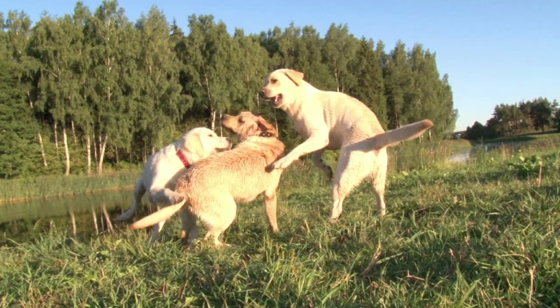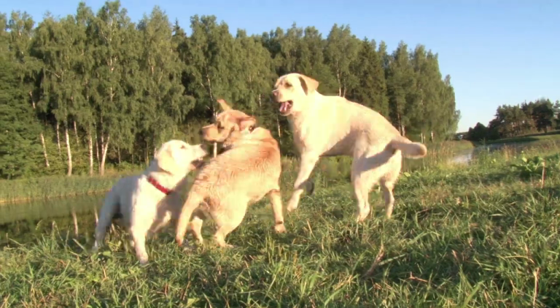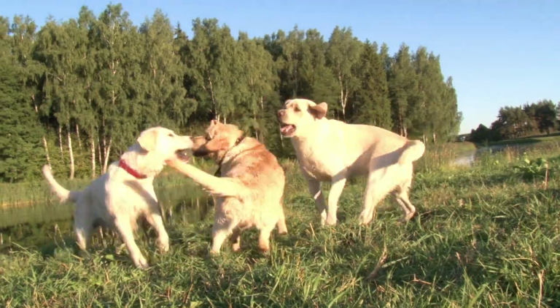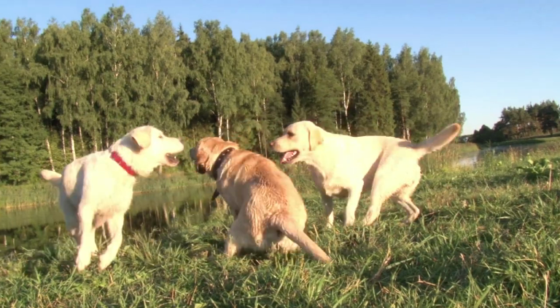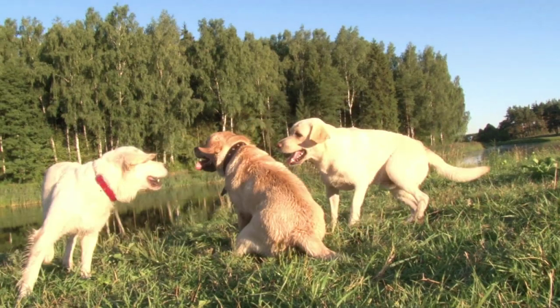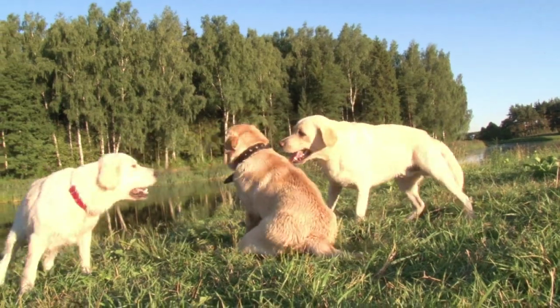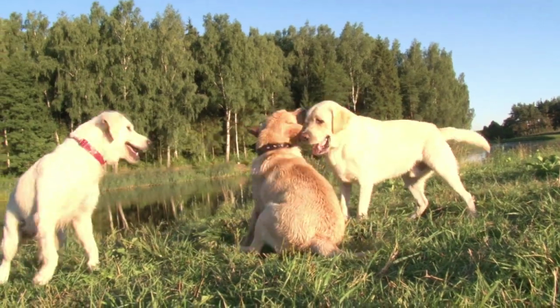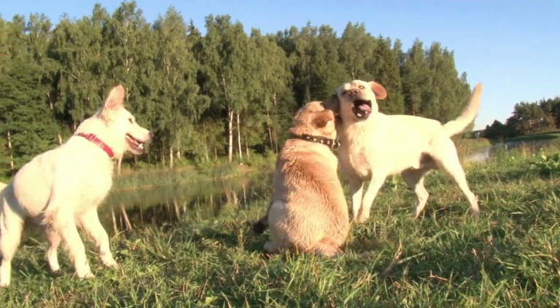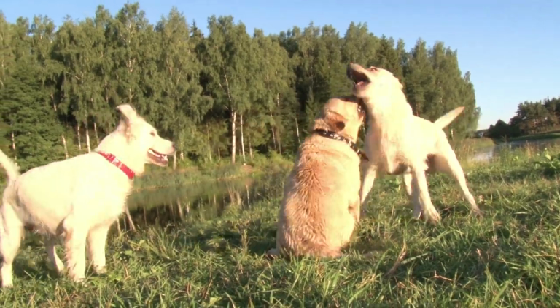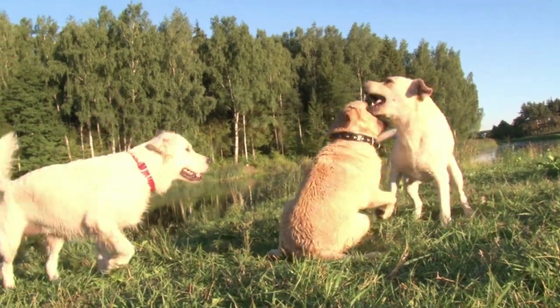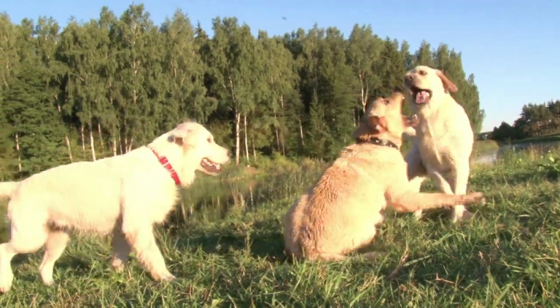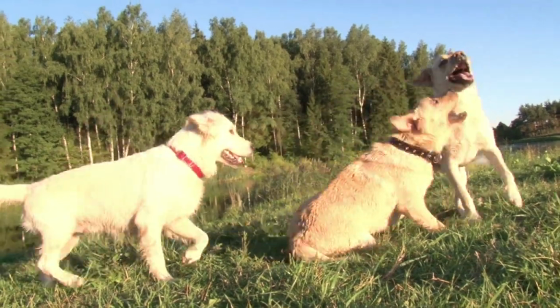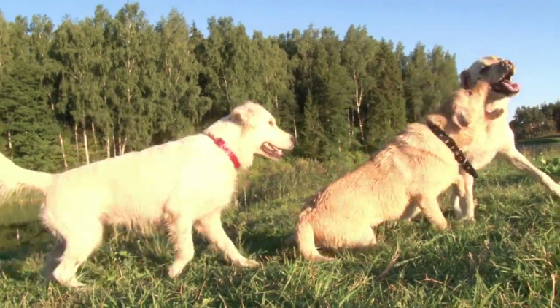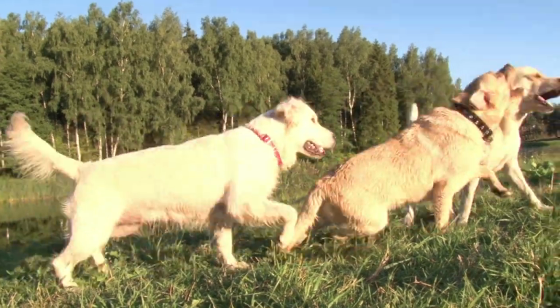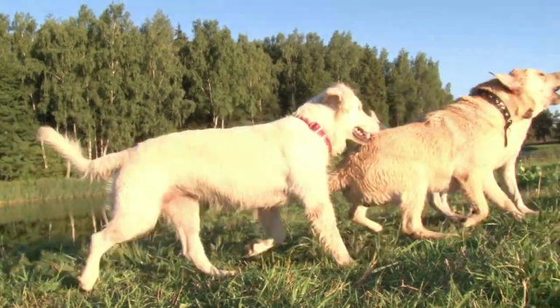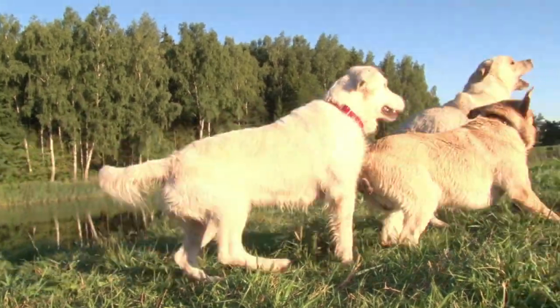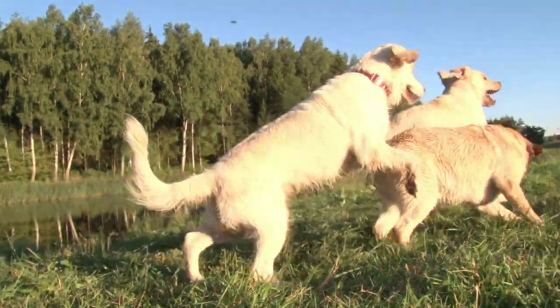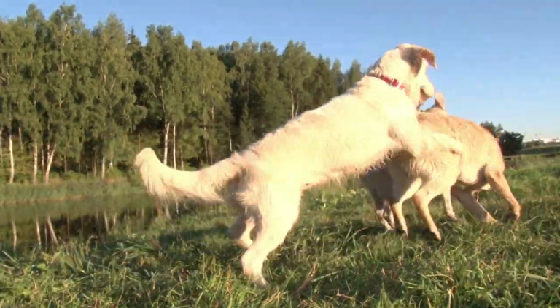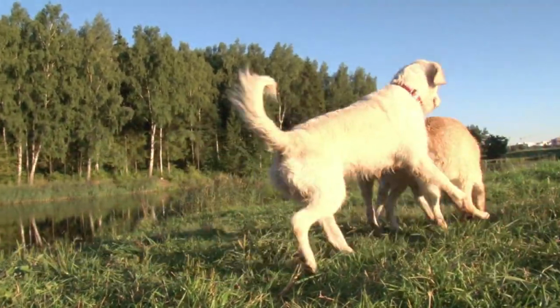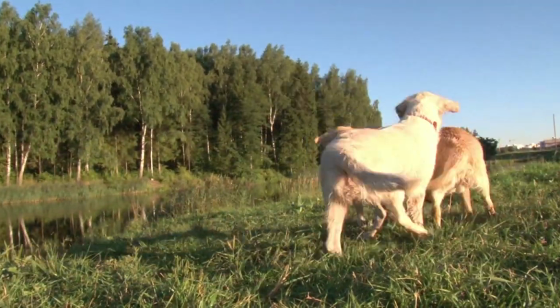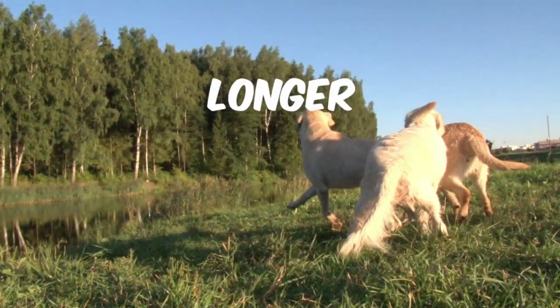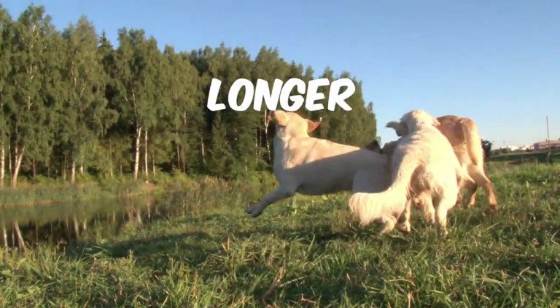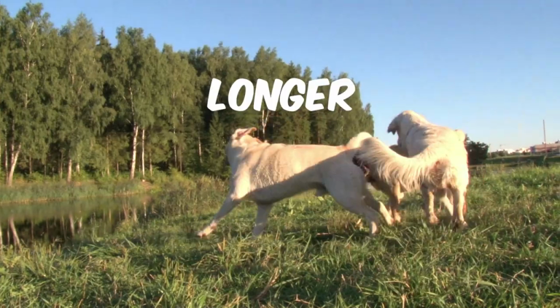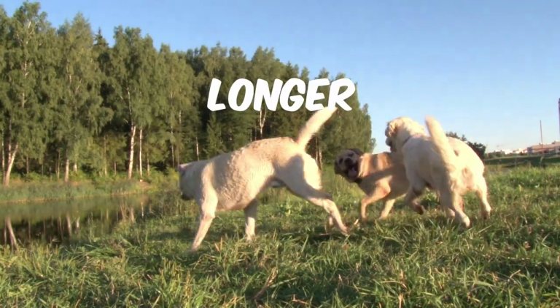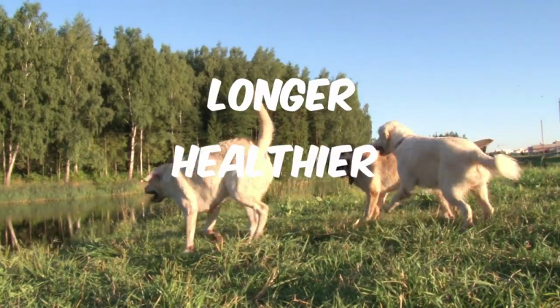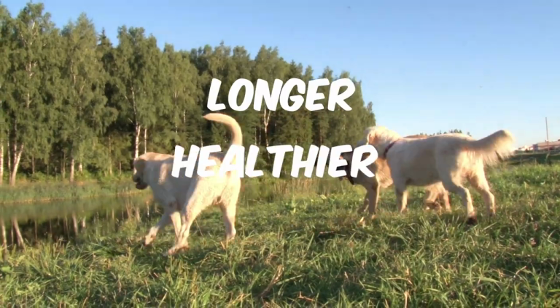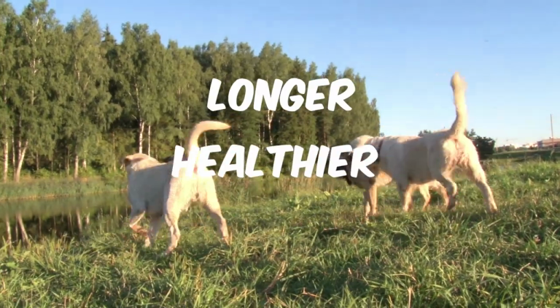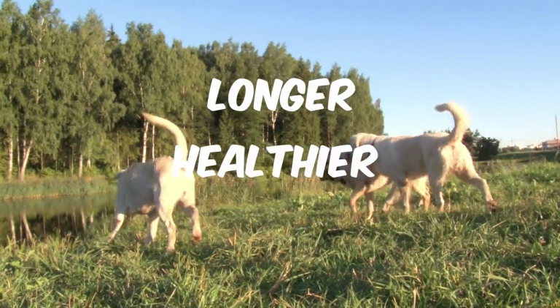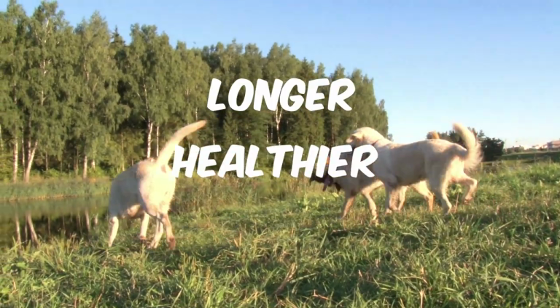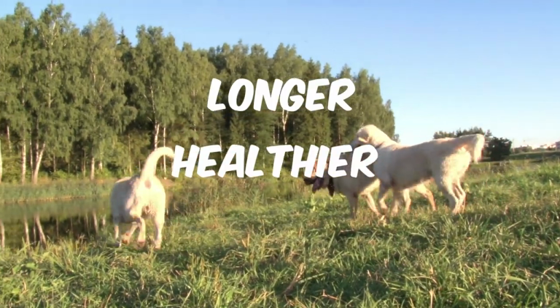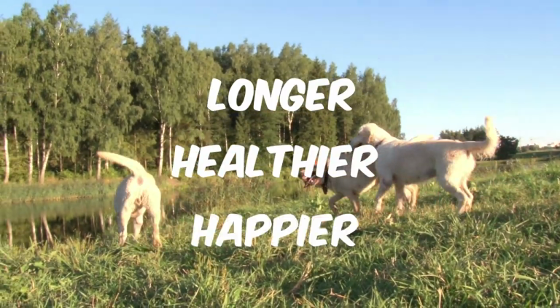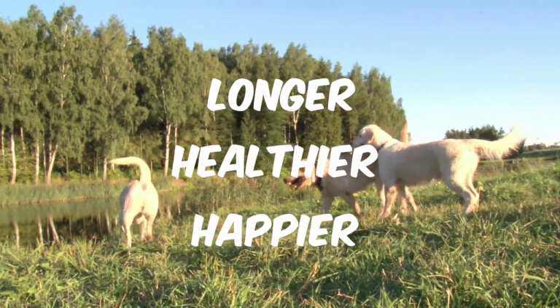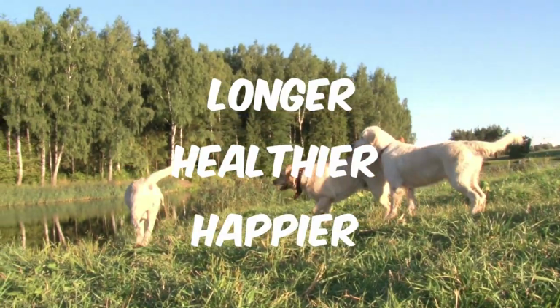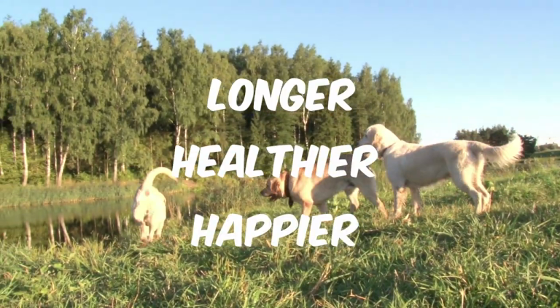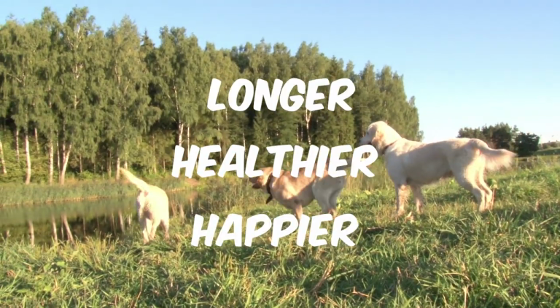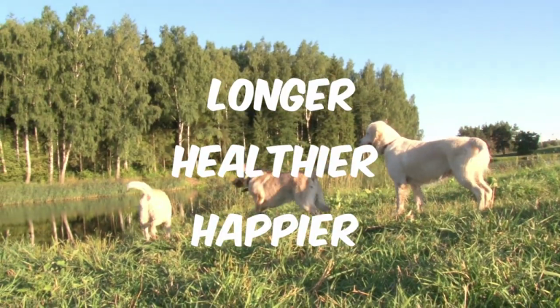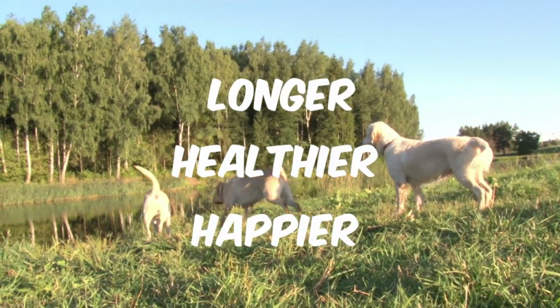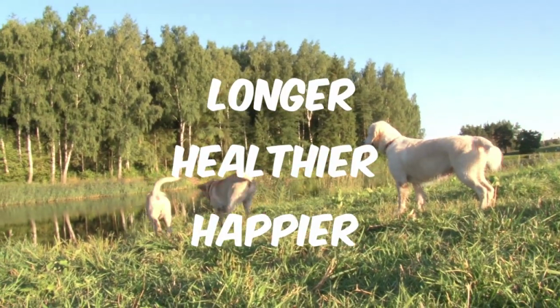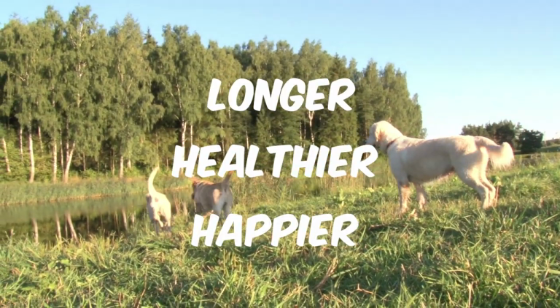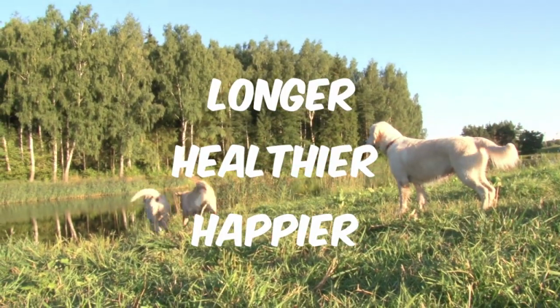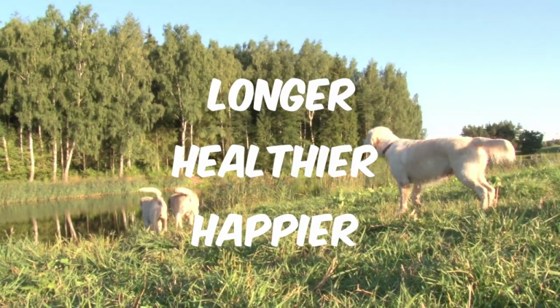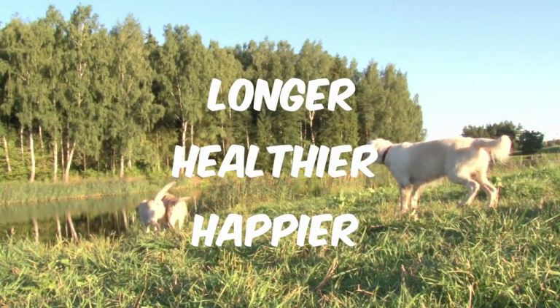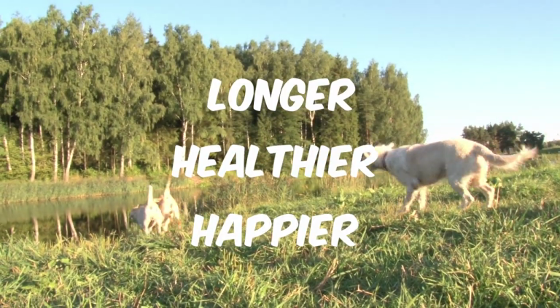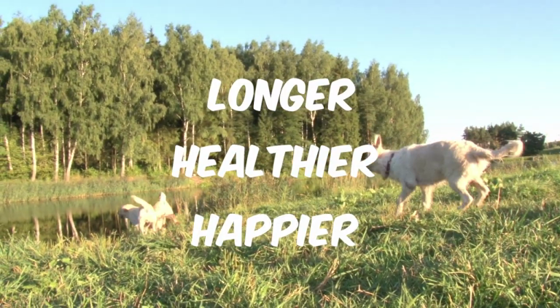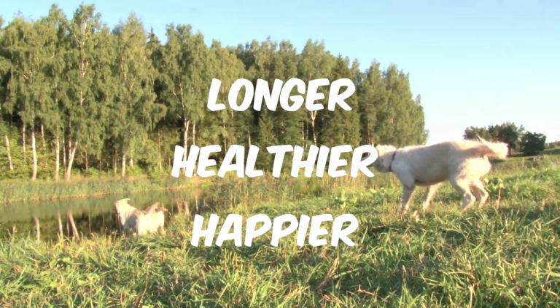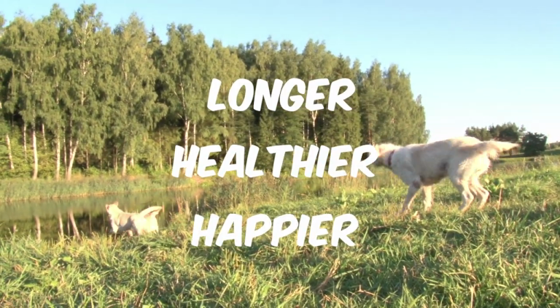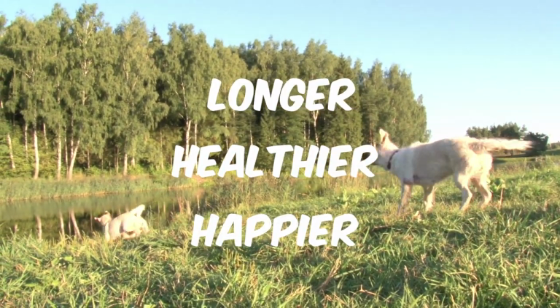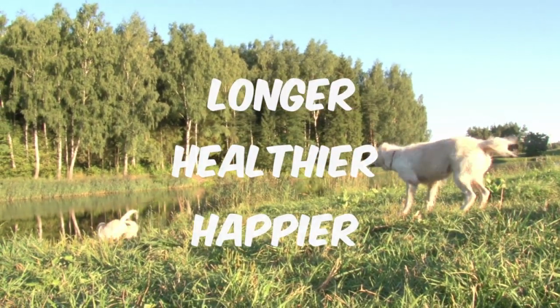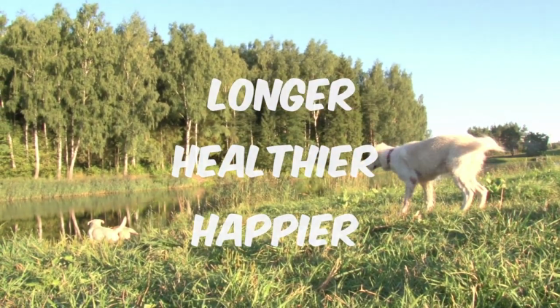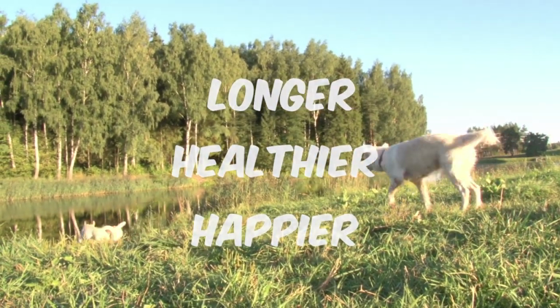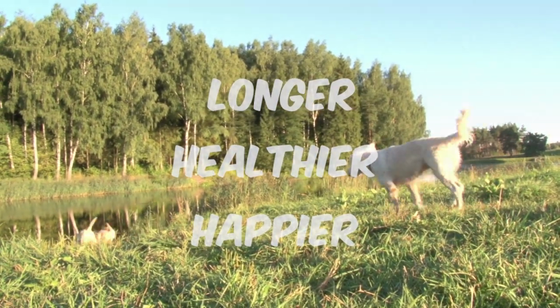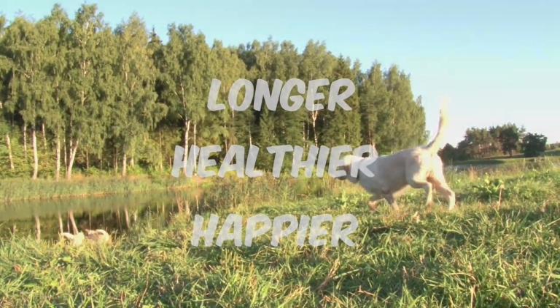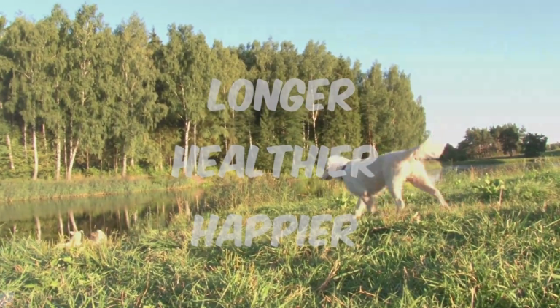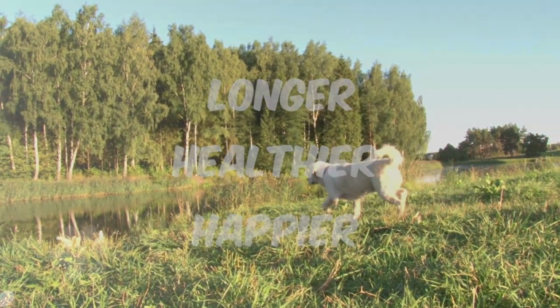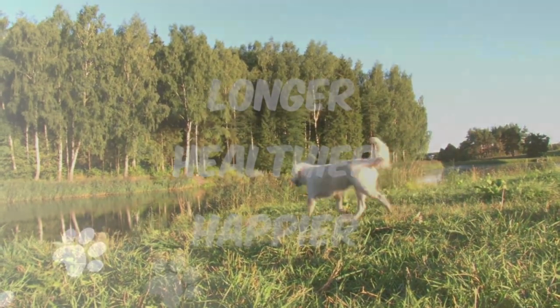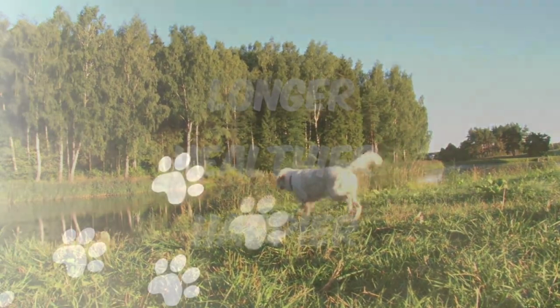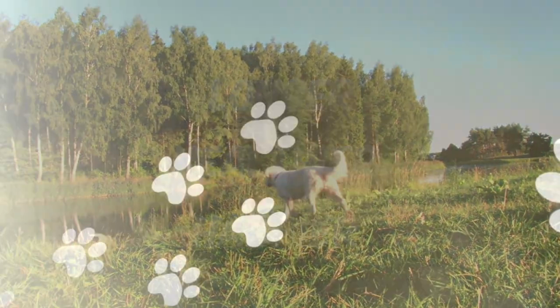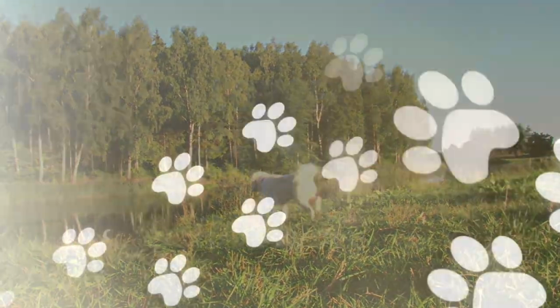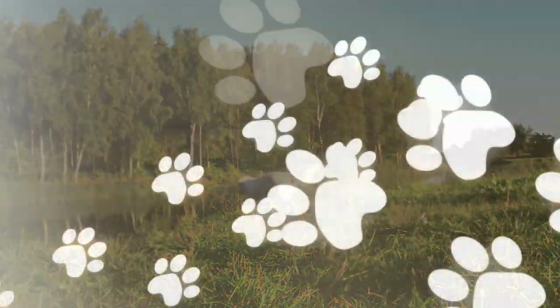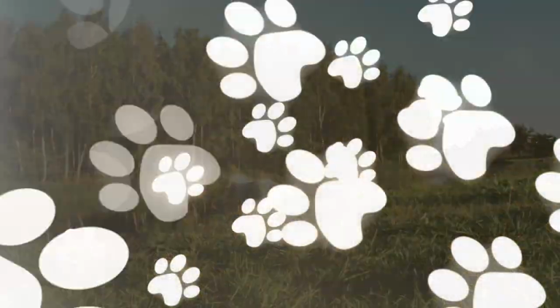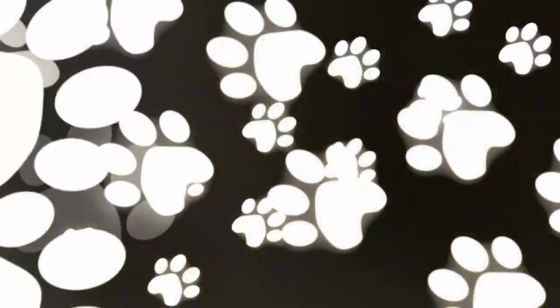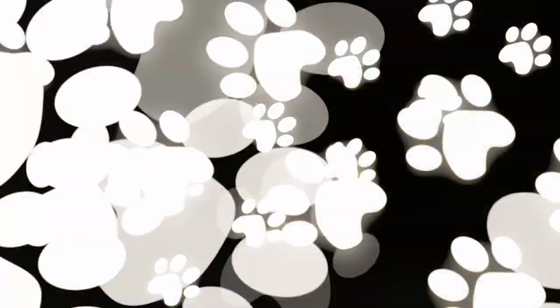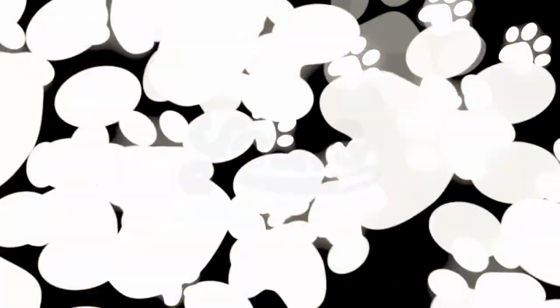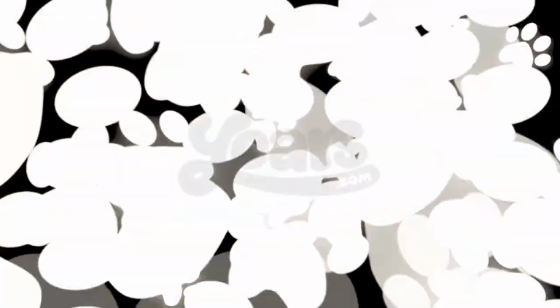These are just a few ways to help your dog lead a longer, healthier and happier life. Let us know your top health tips for dogs below.